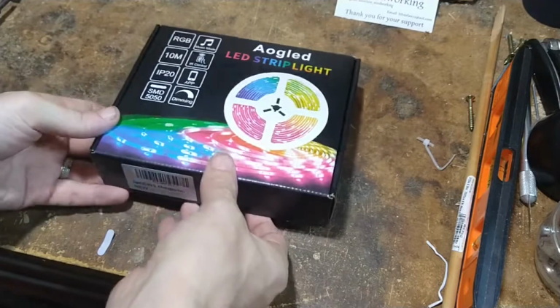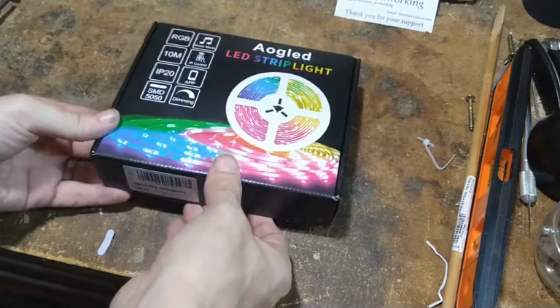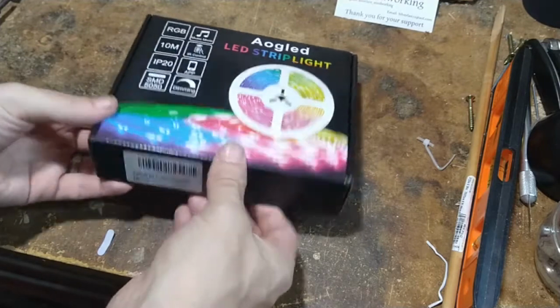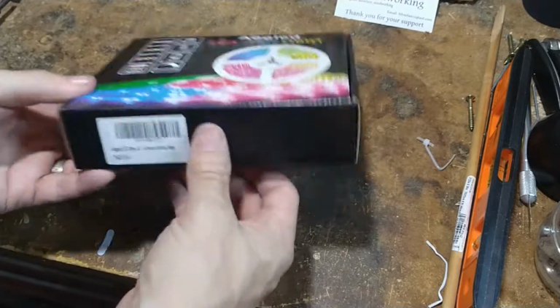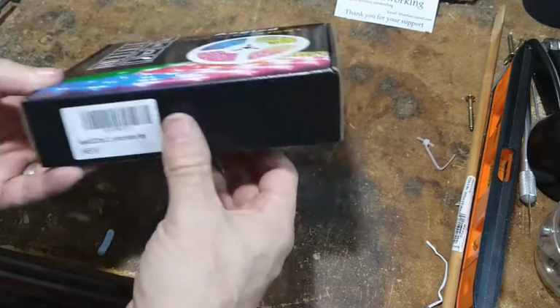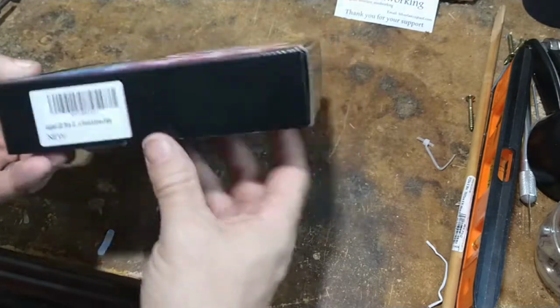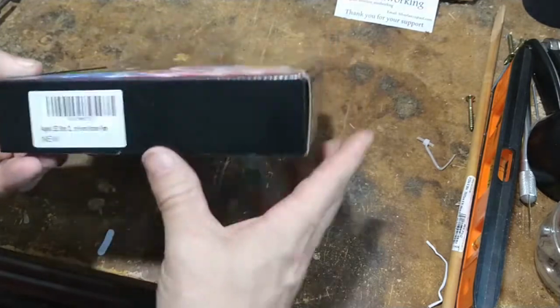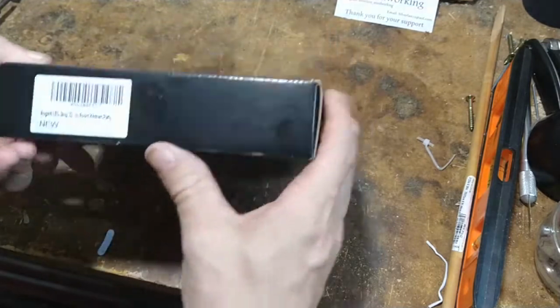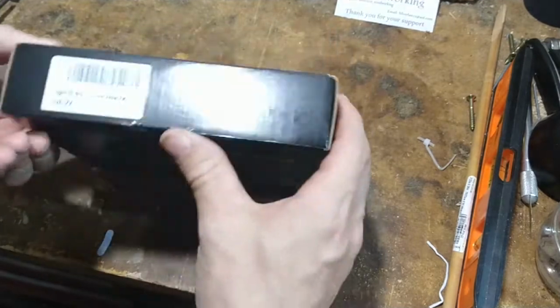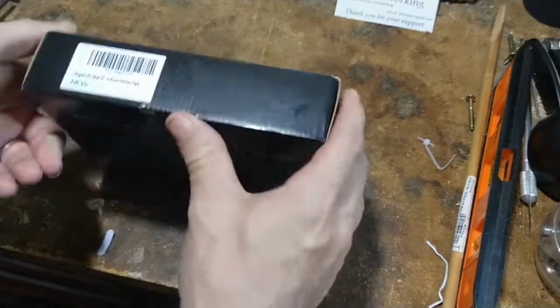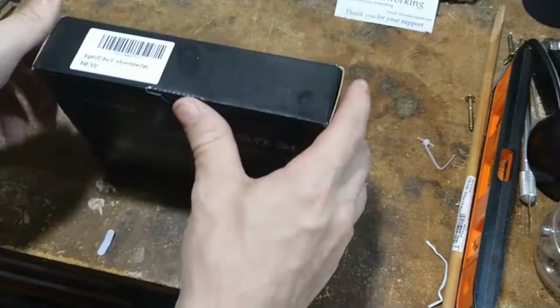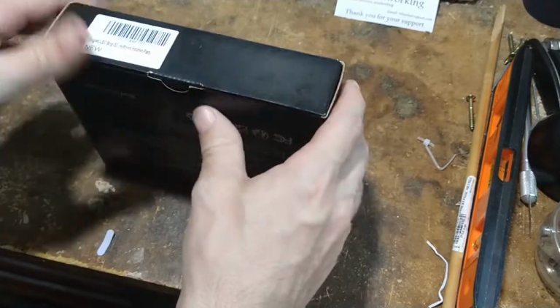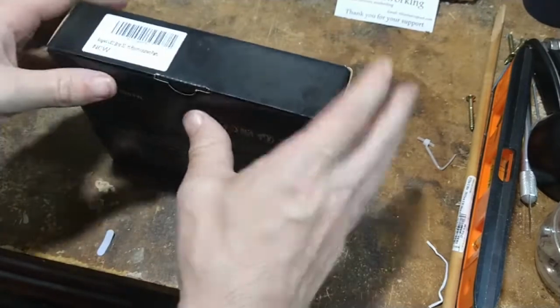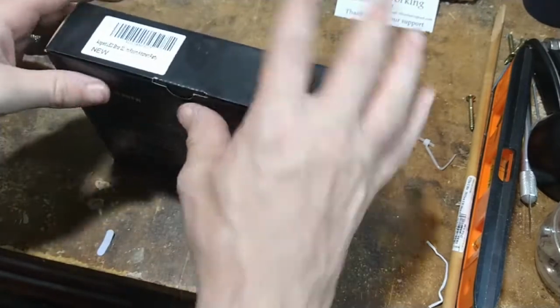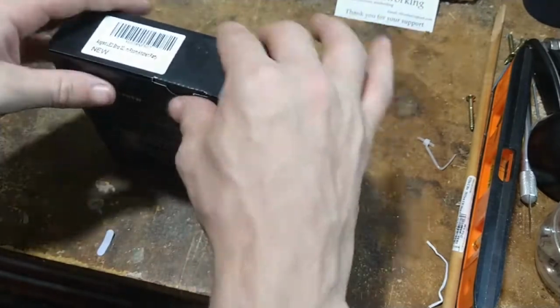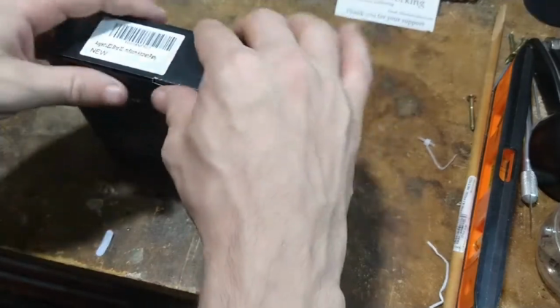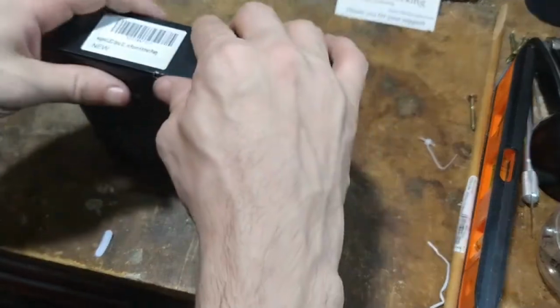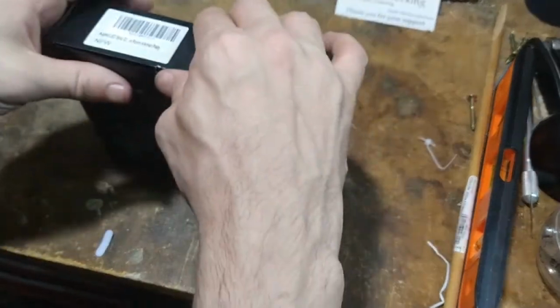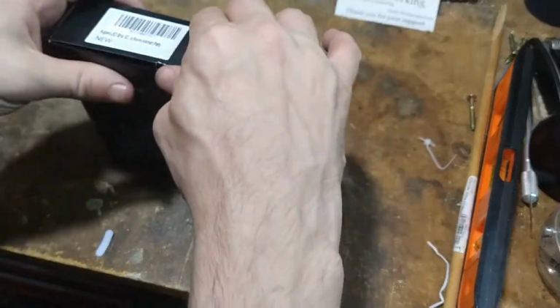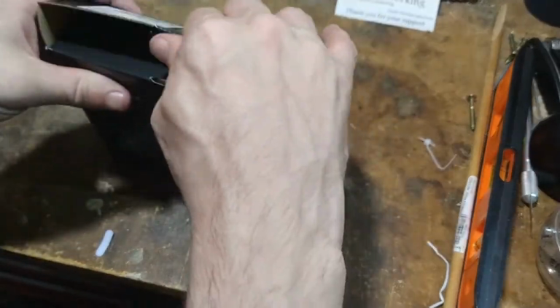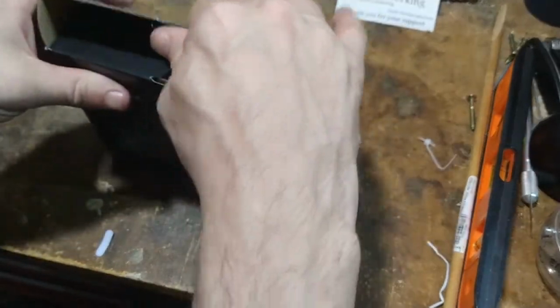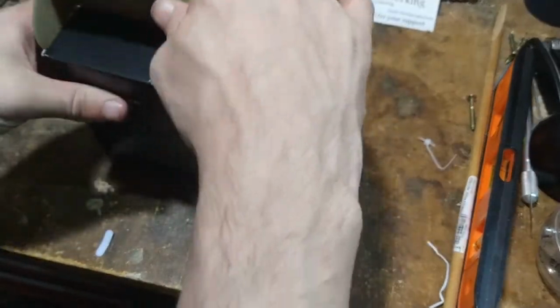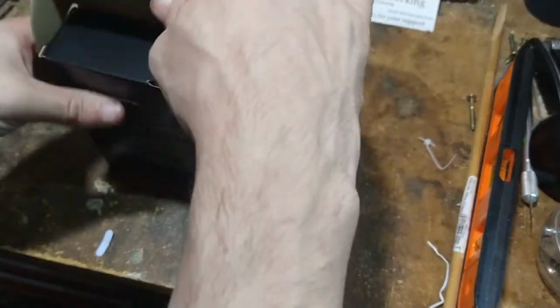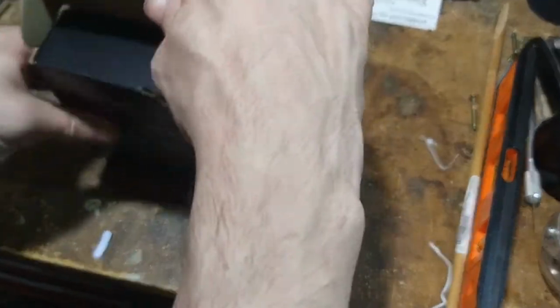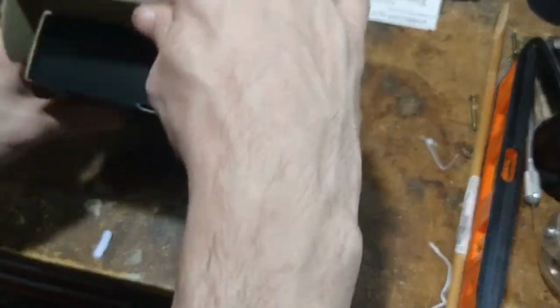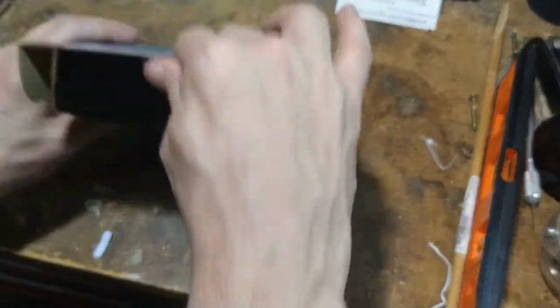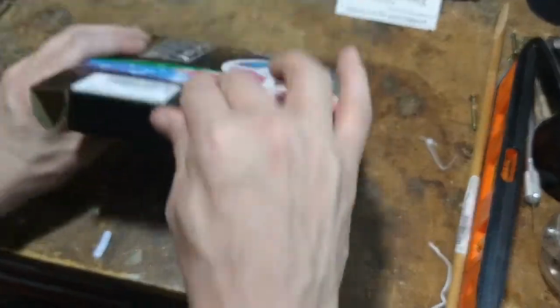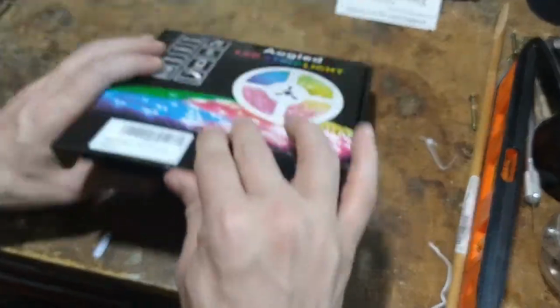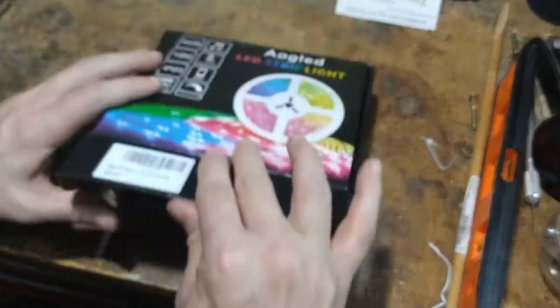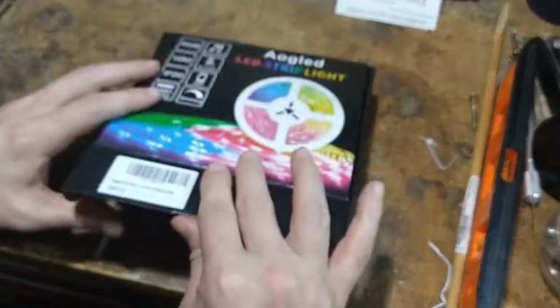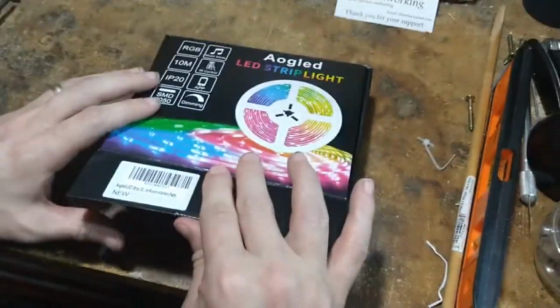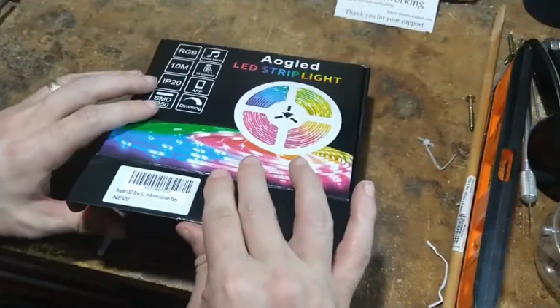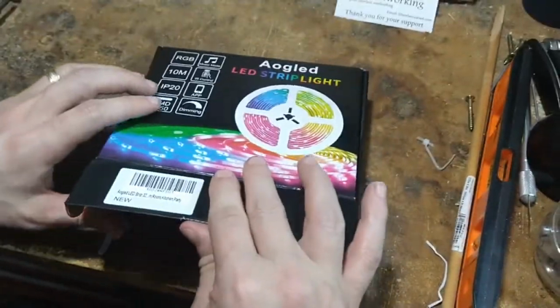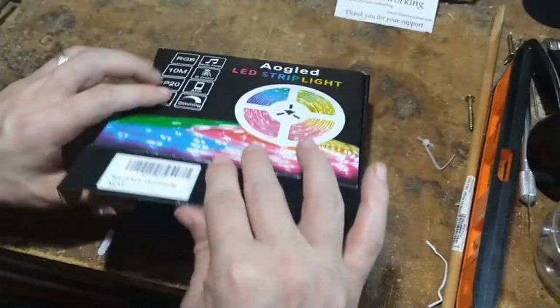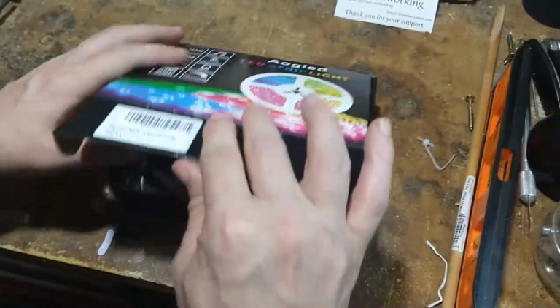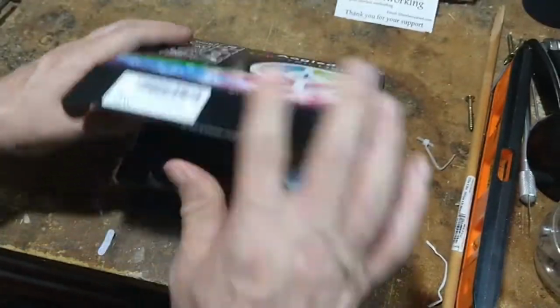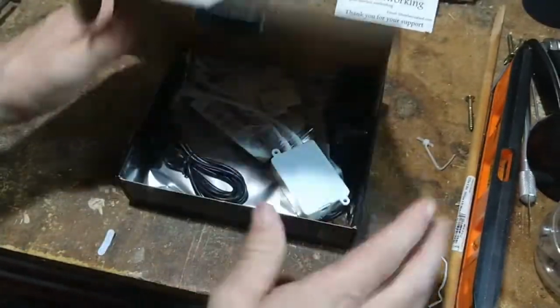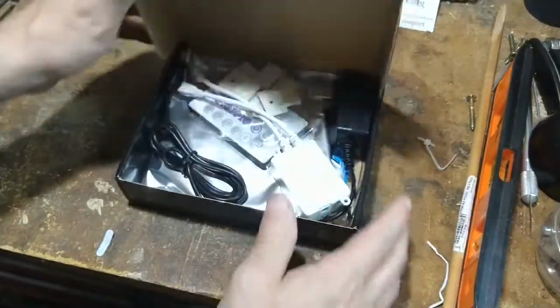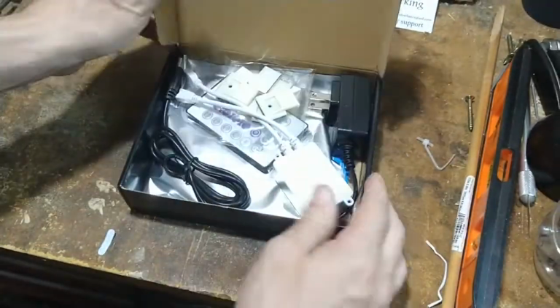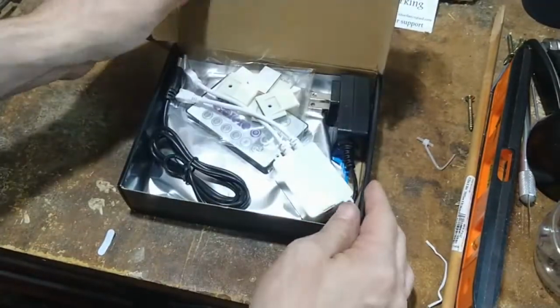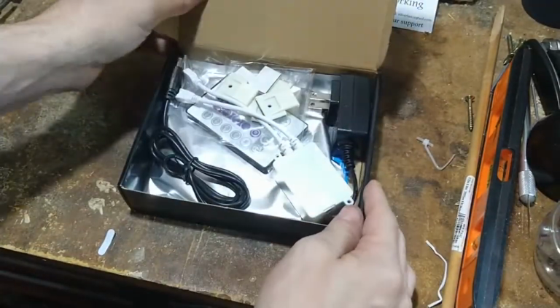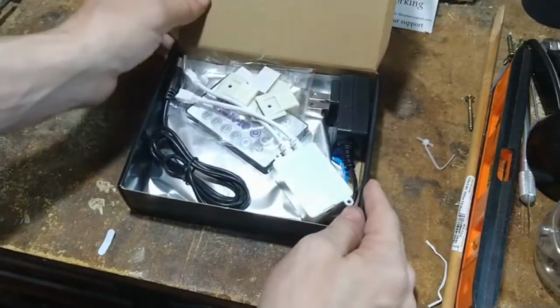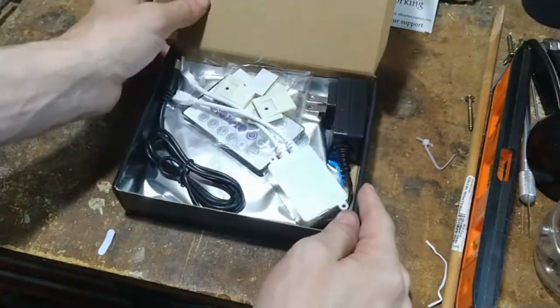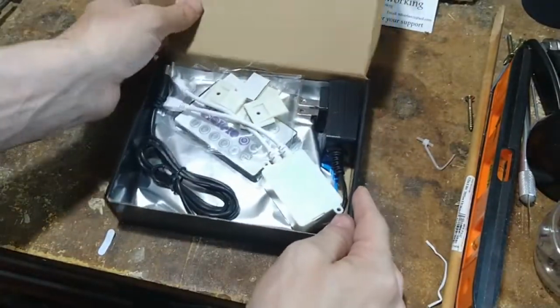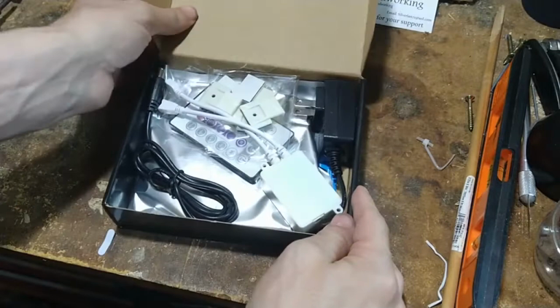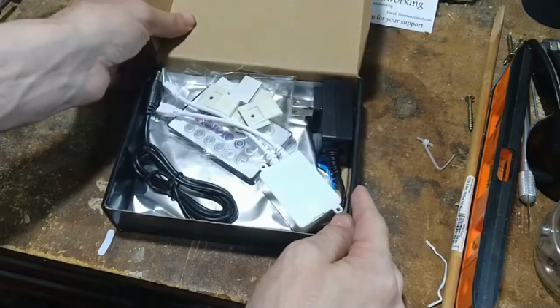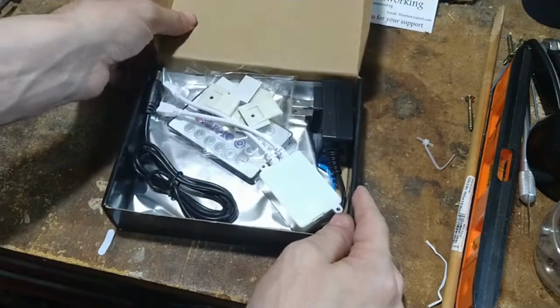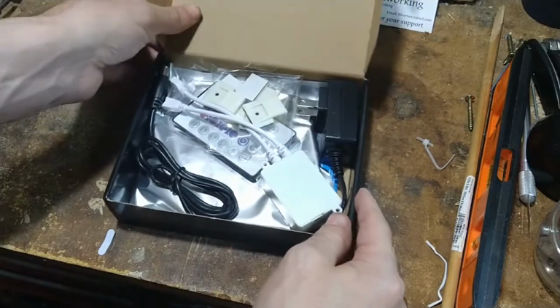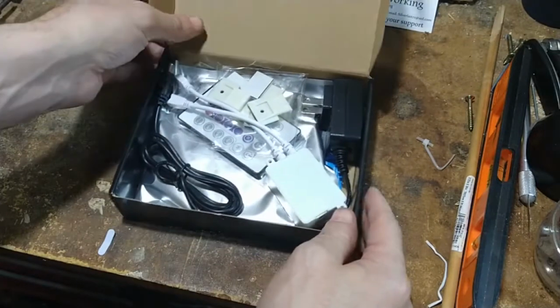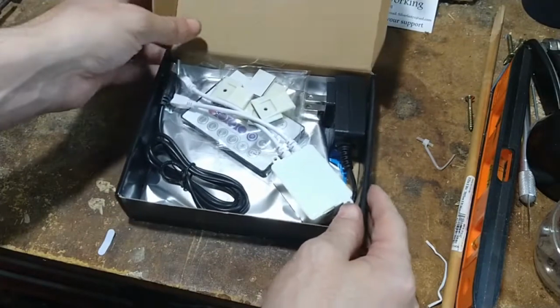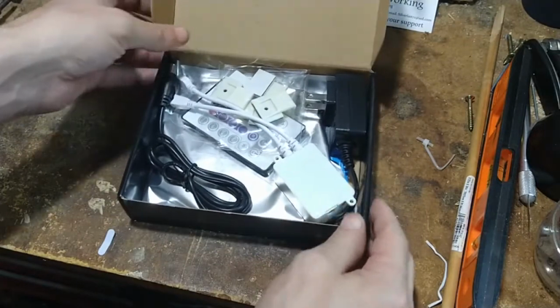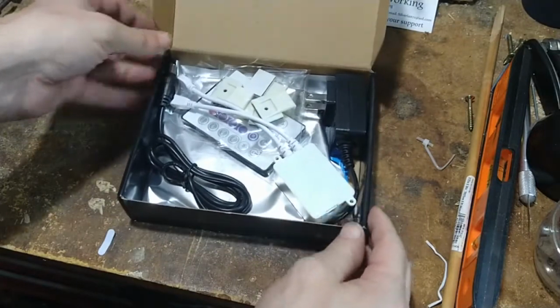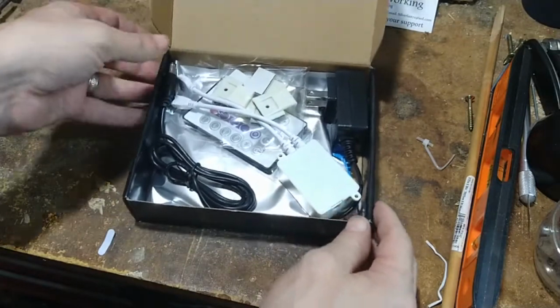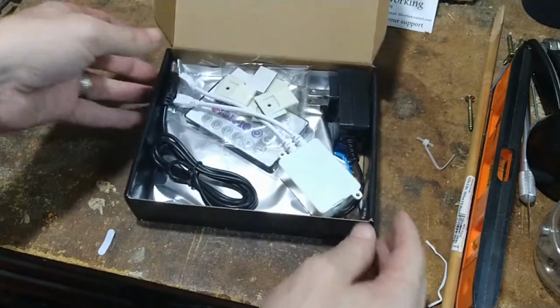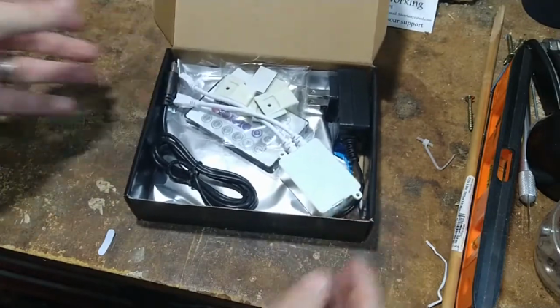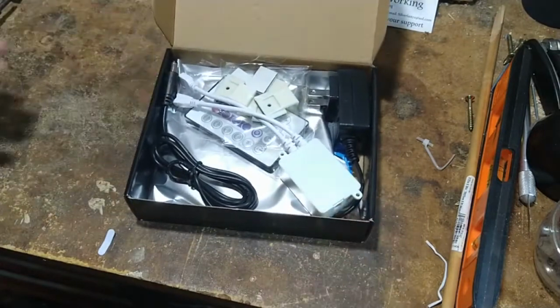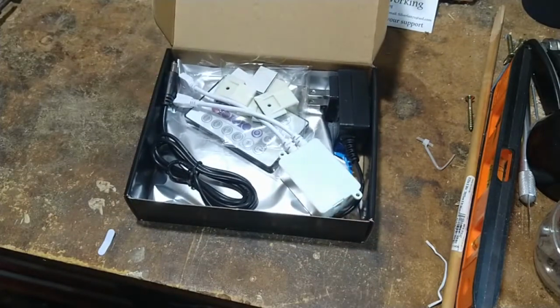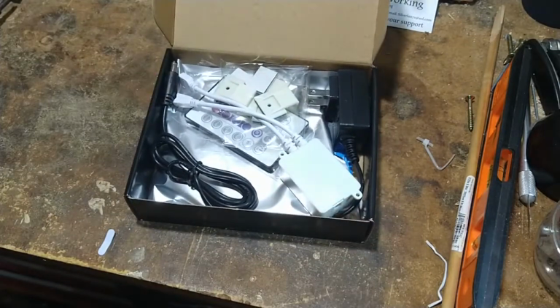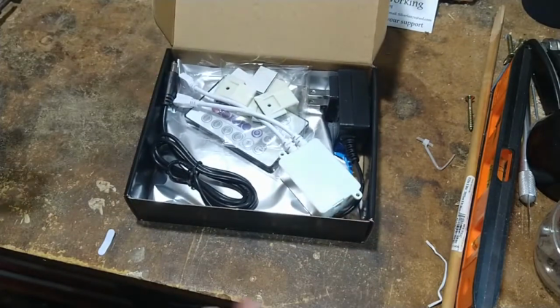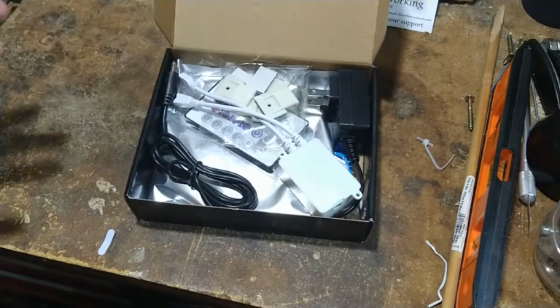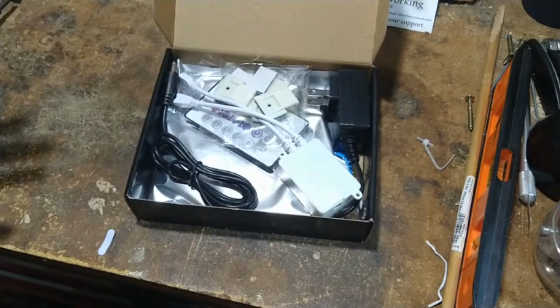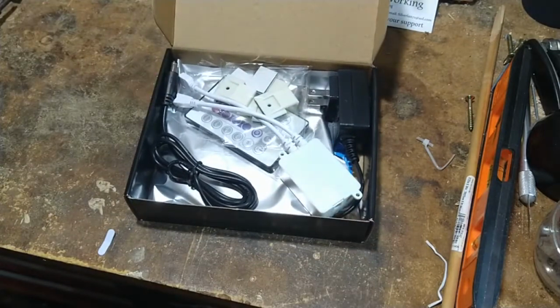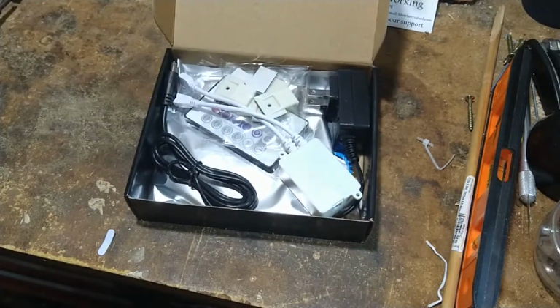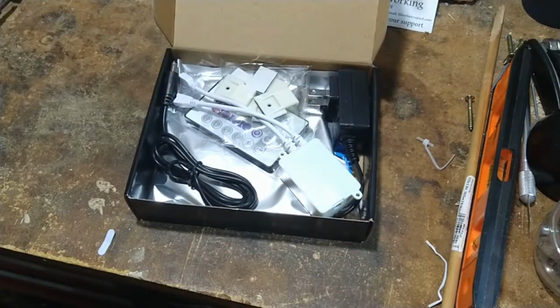So I wanted to dive into the box before I start plugging things in and checking things out, so I figured I would show you what's in the box.